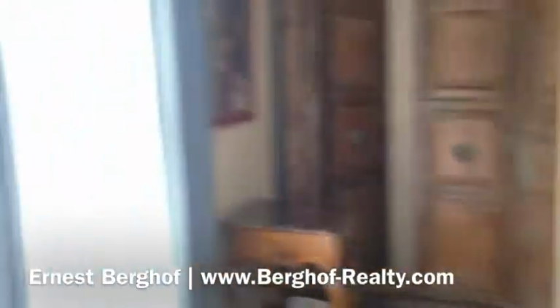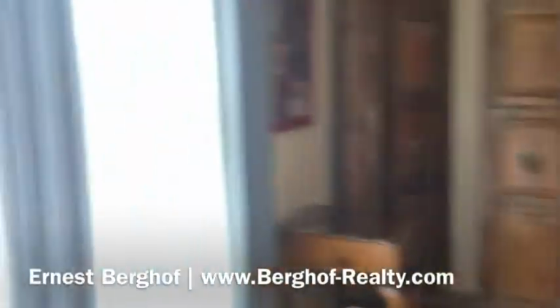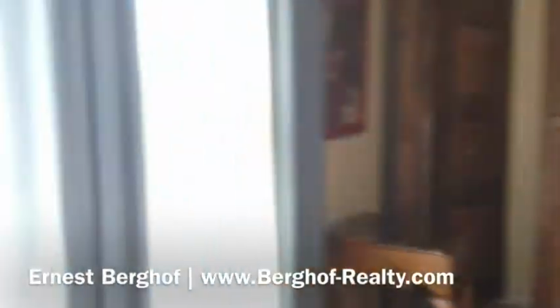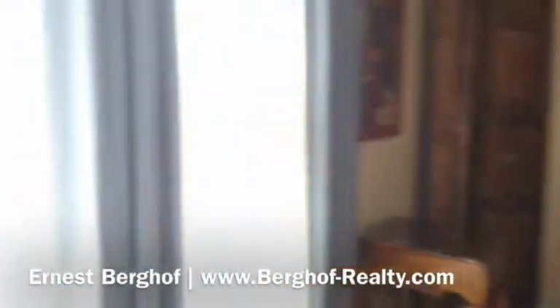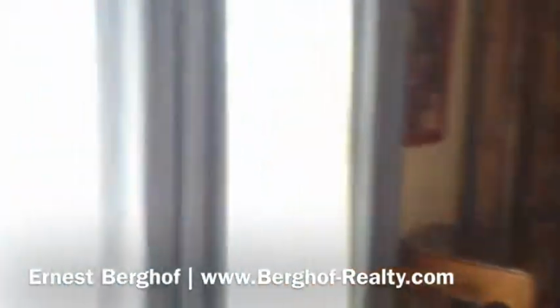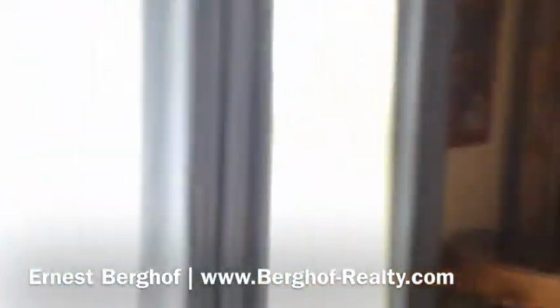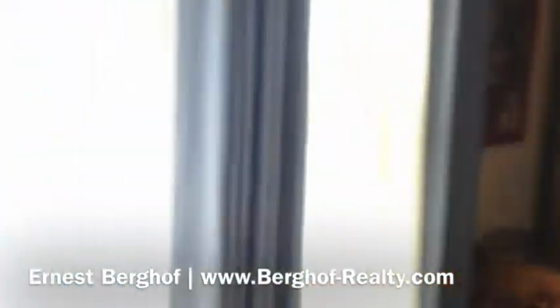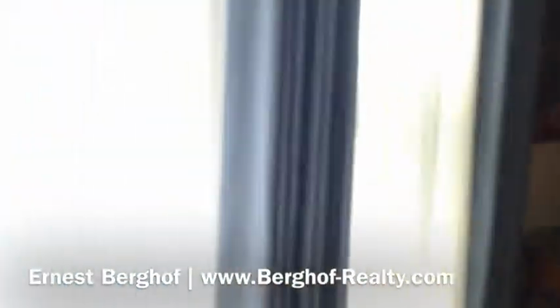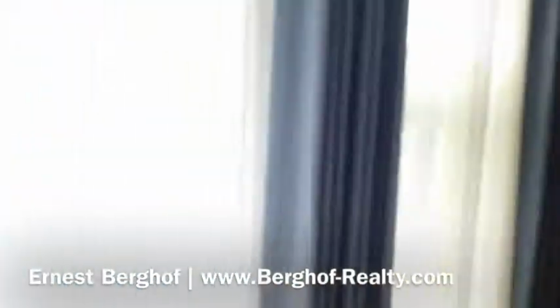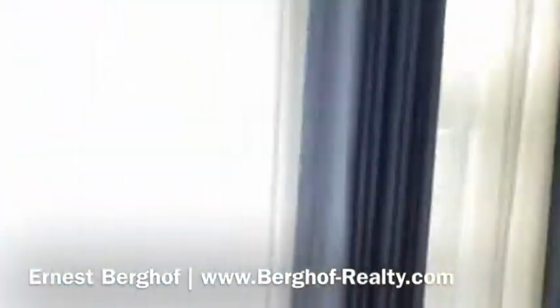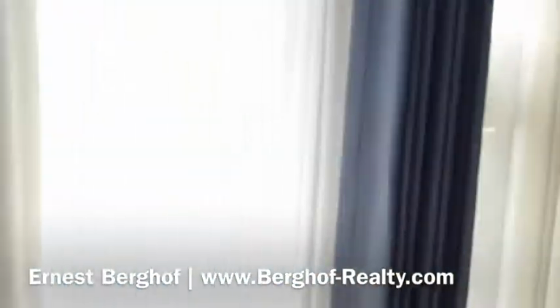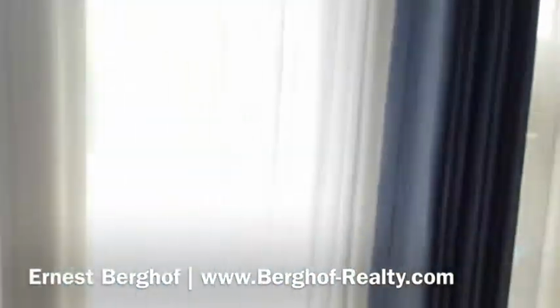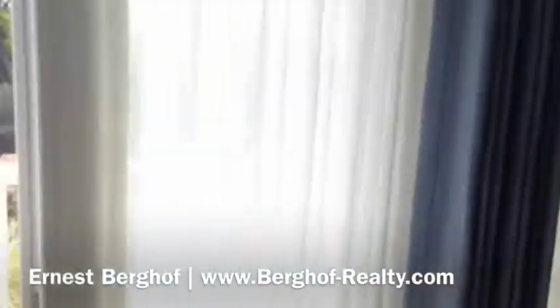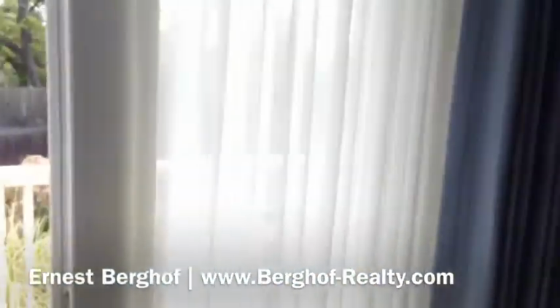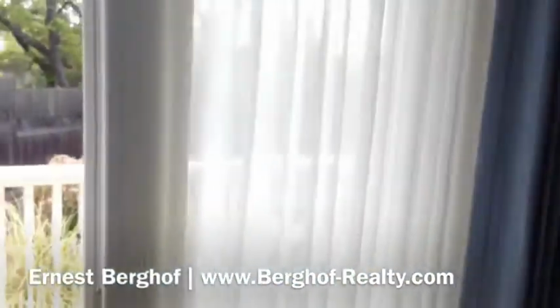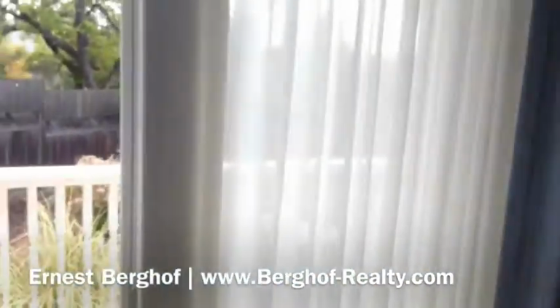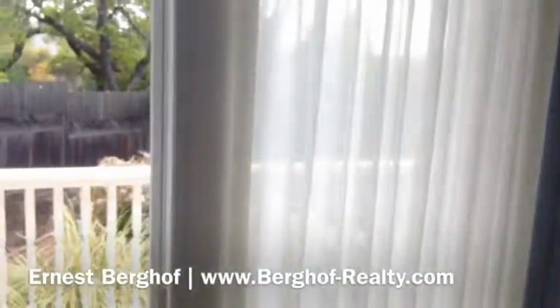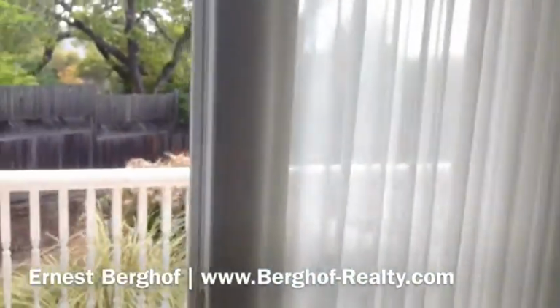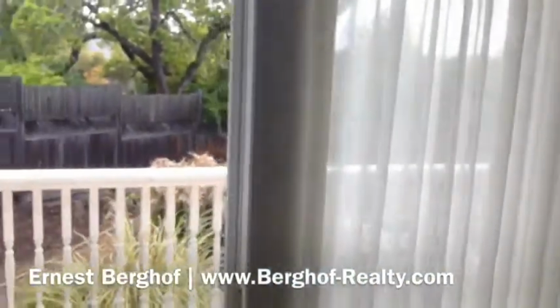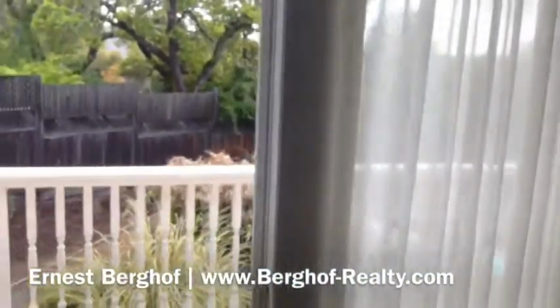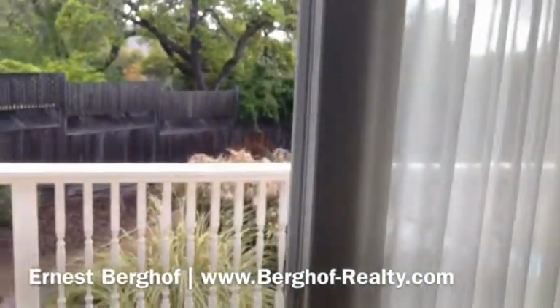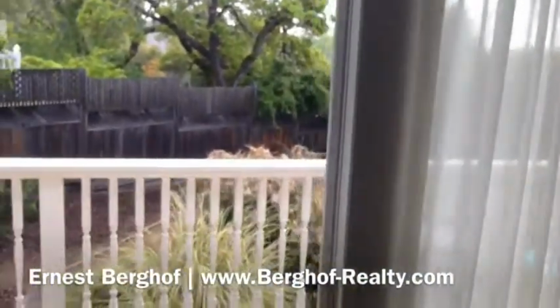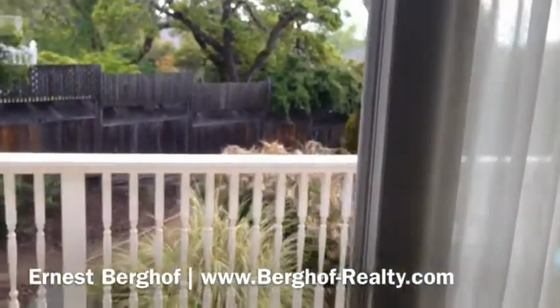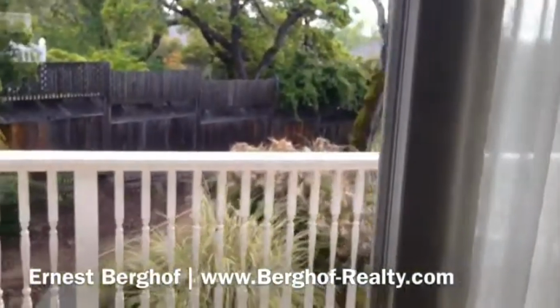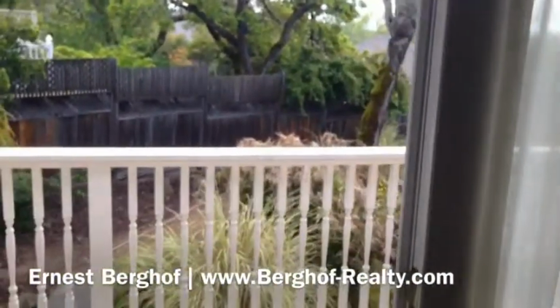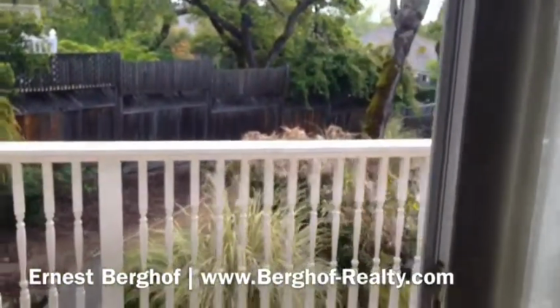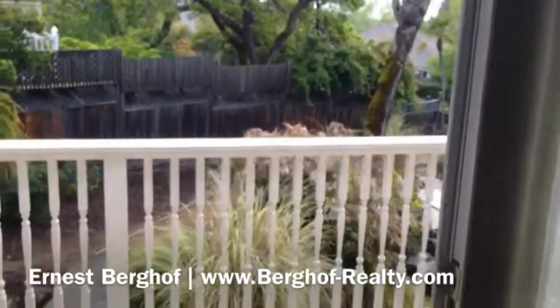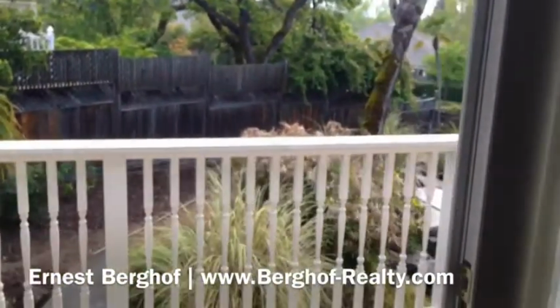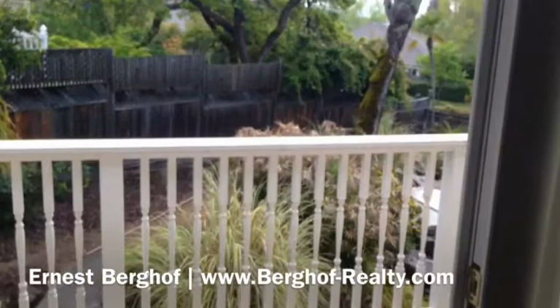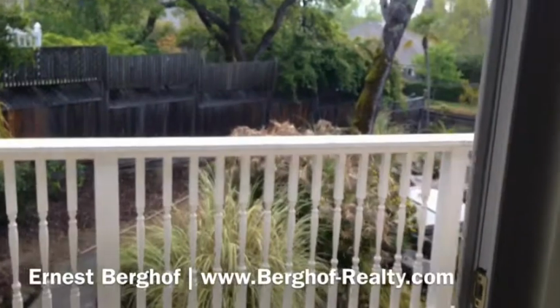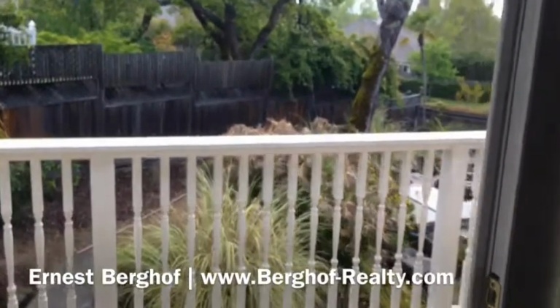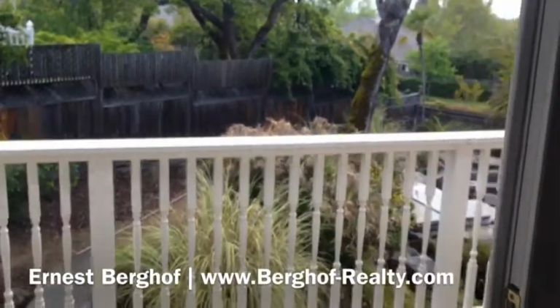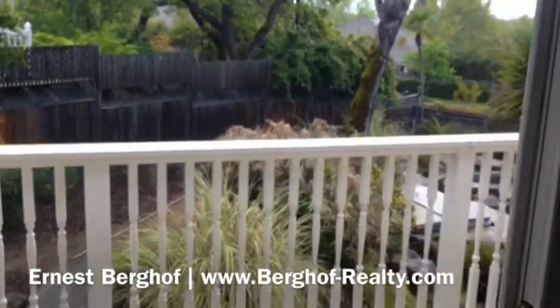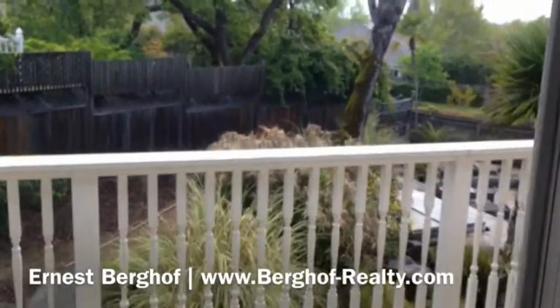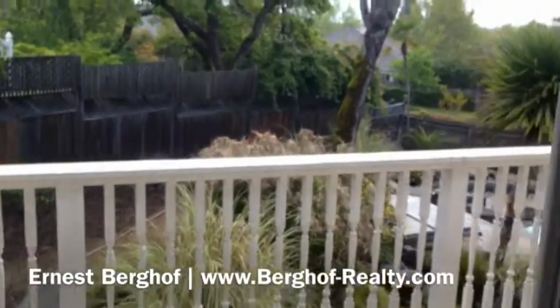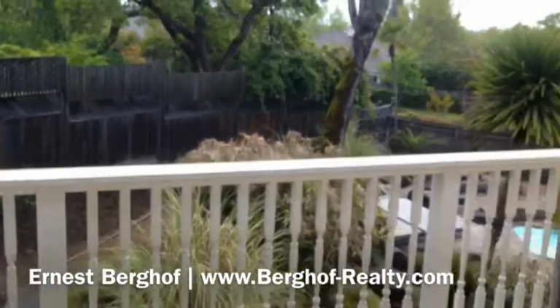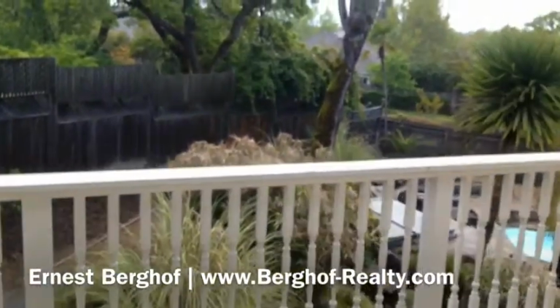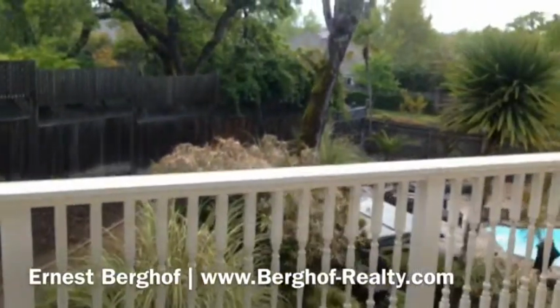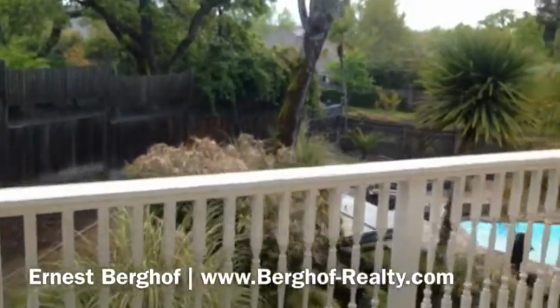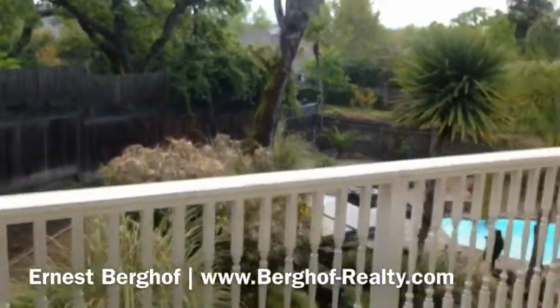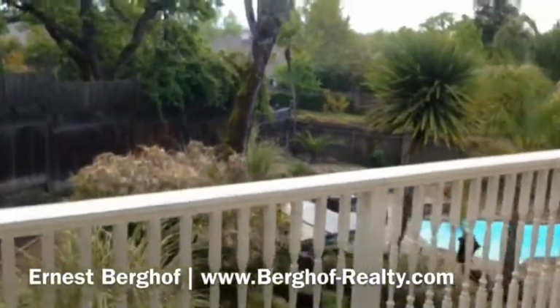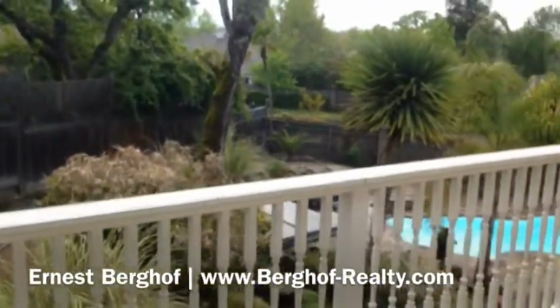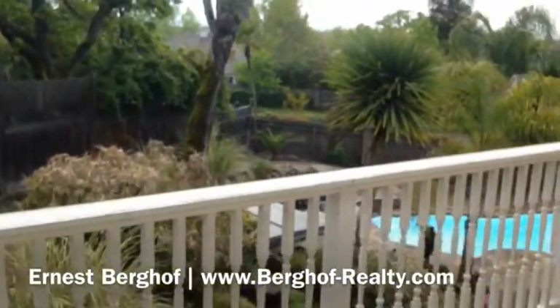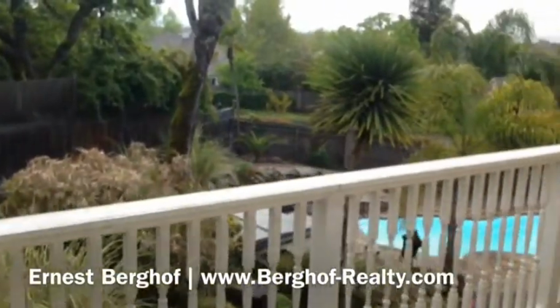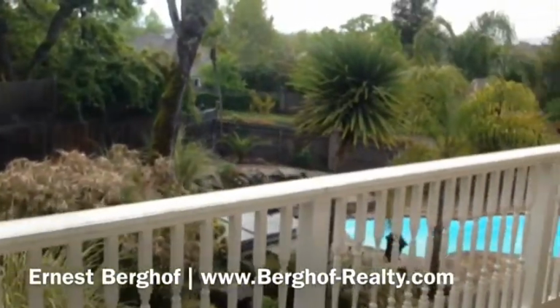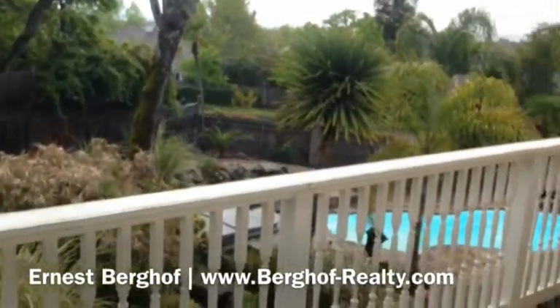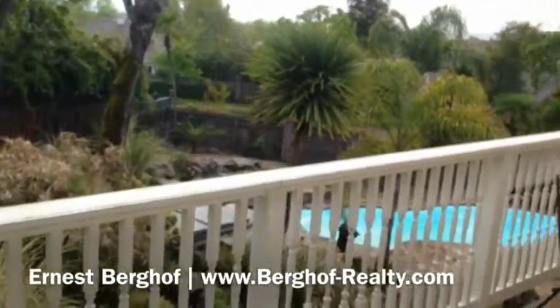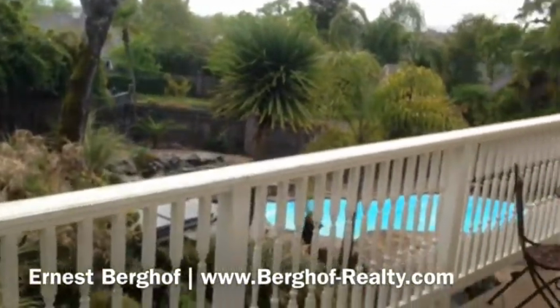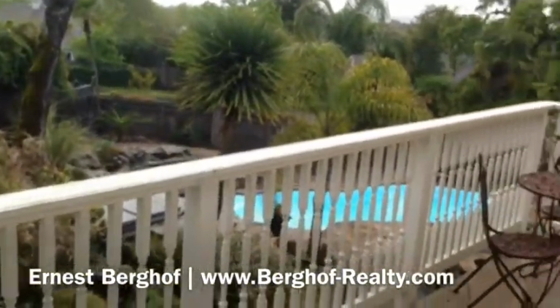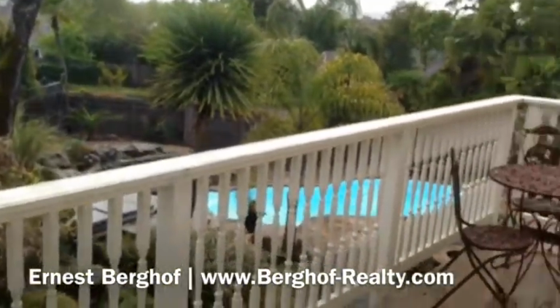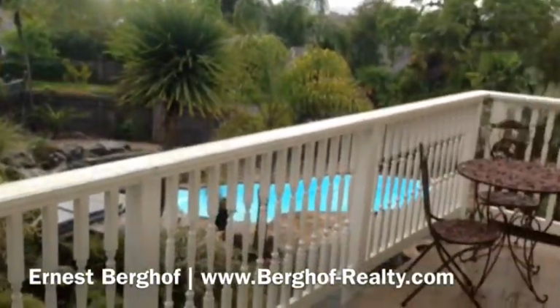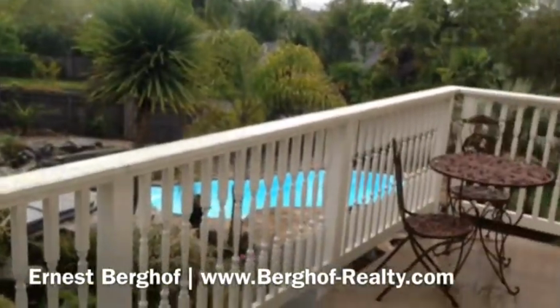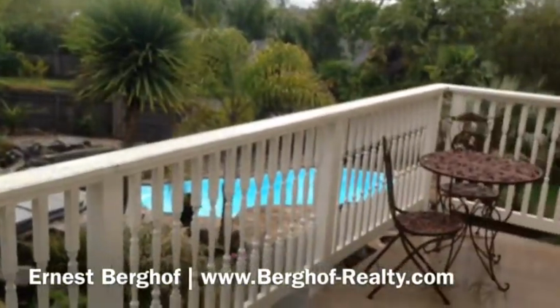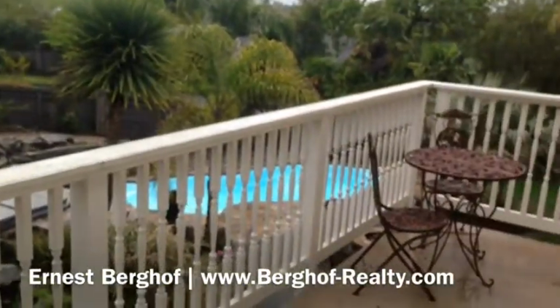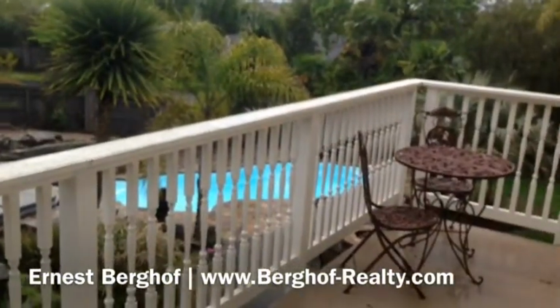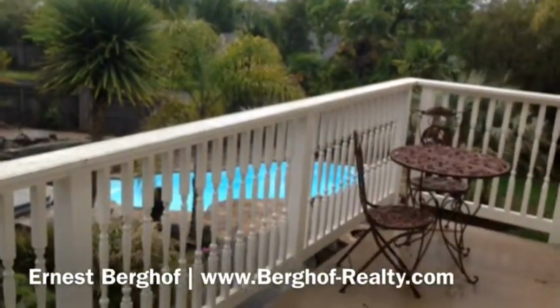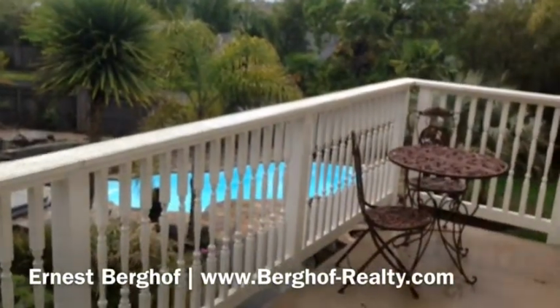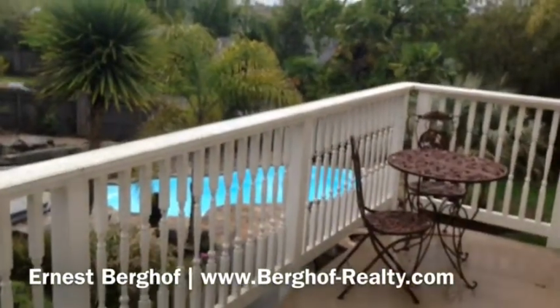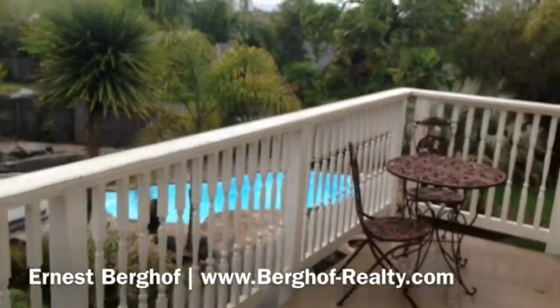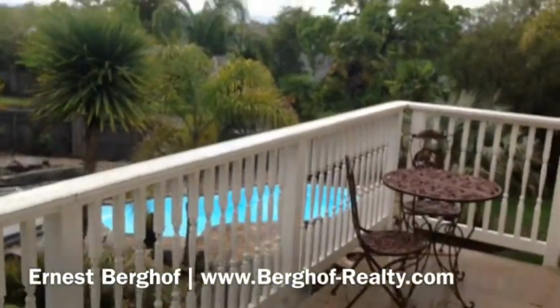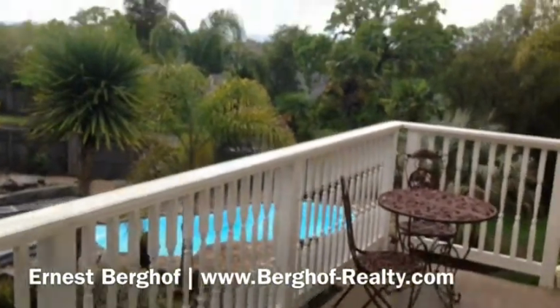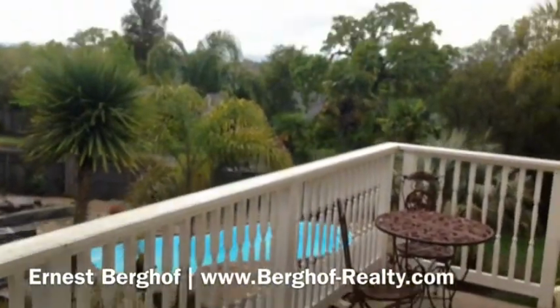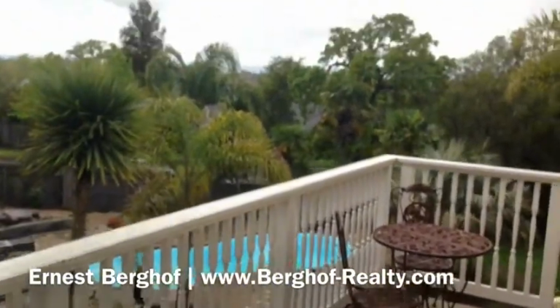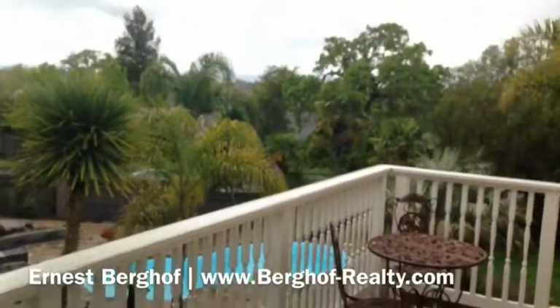Now here from the master we'll go out to the balcony, which looks at the pool and hot tub.